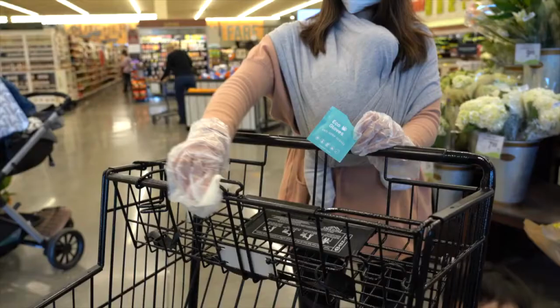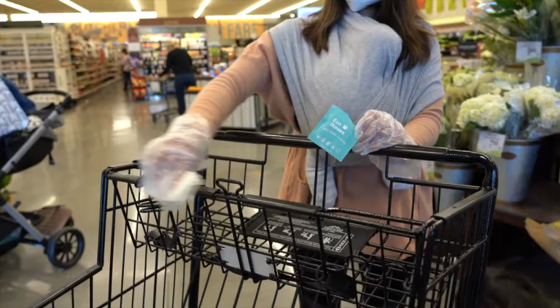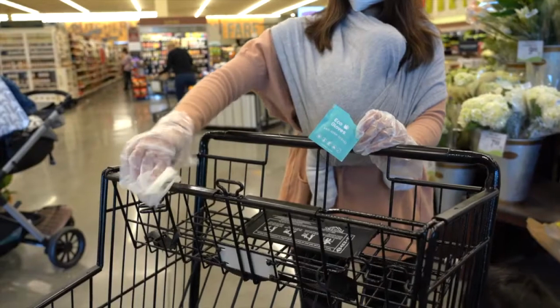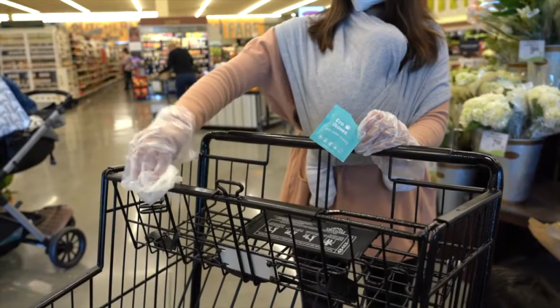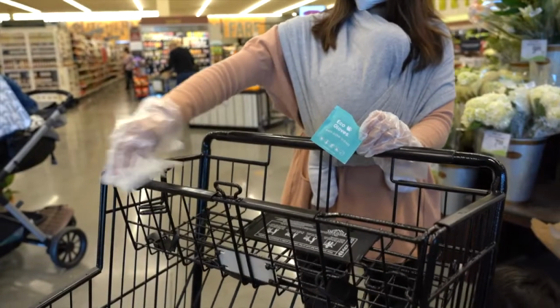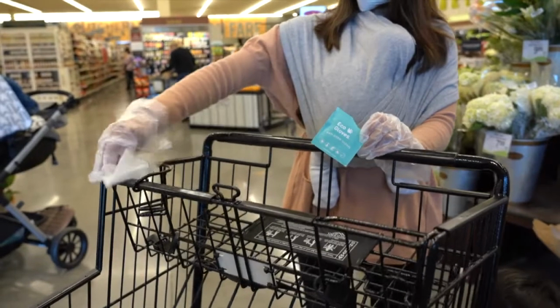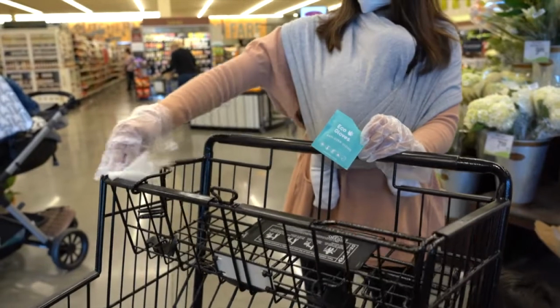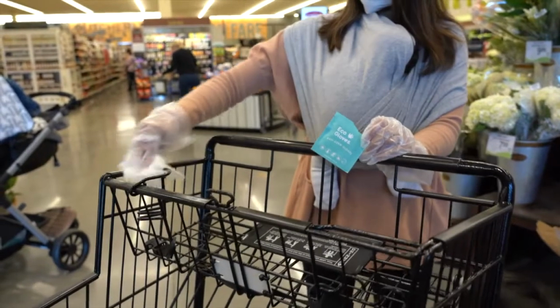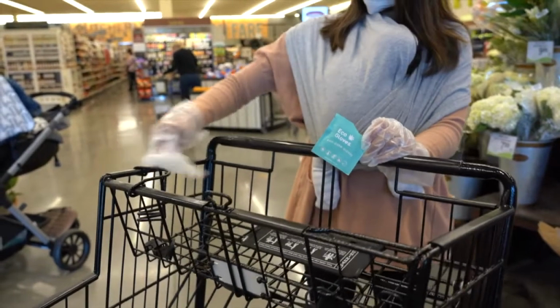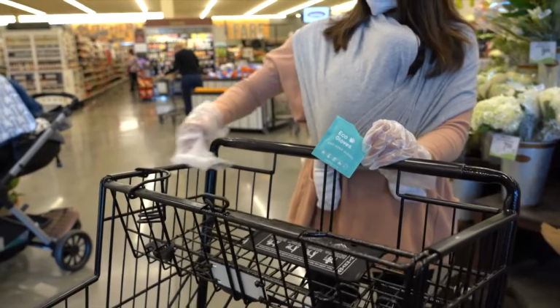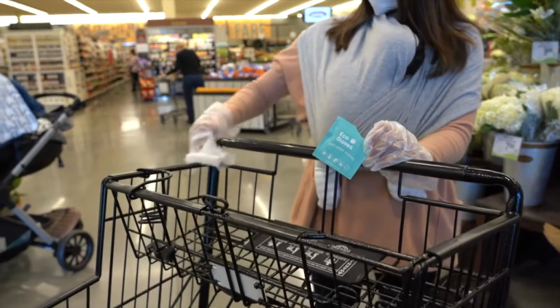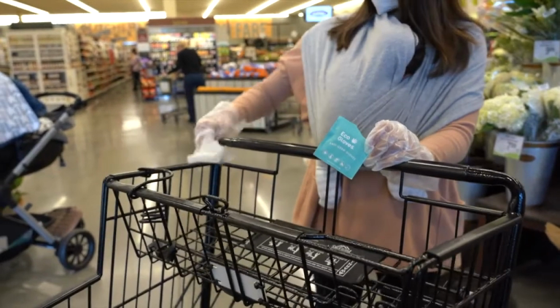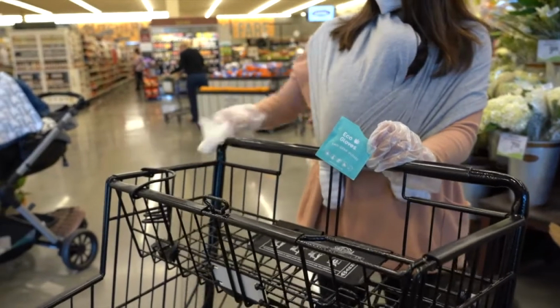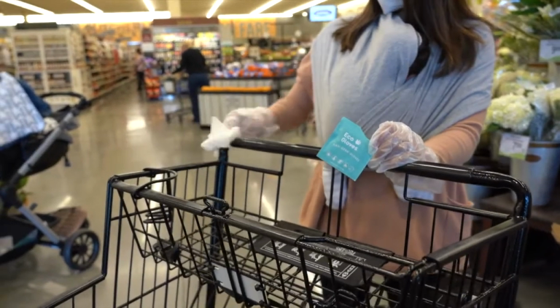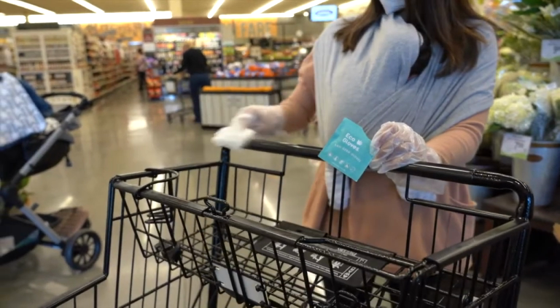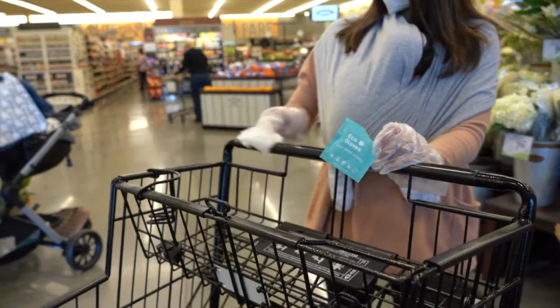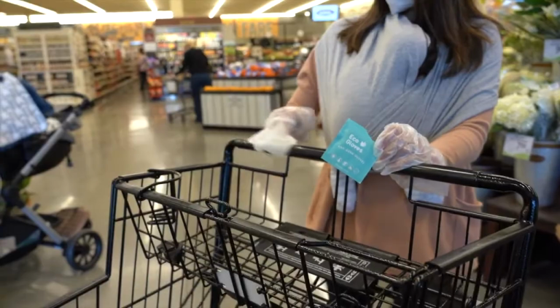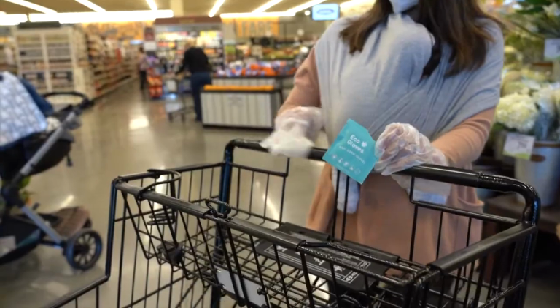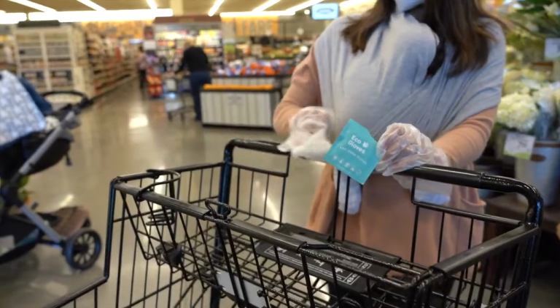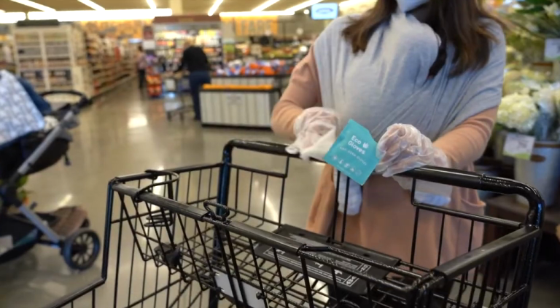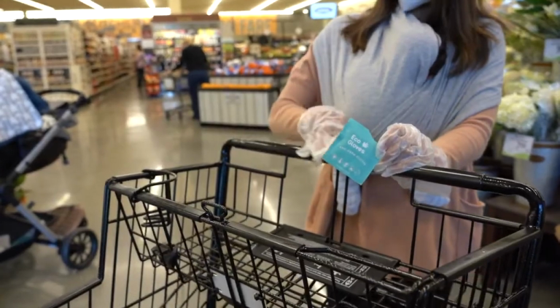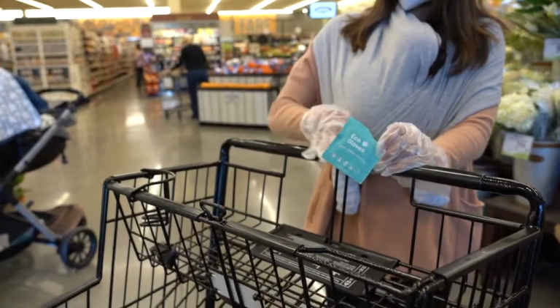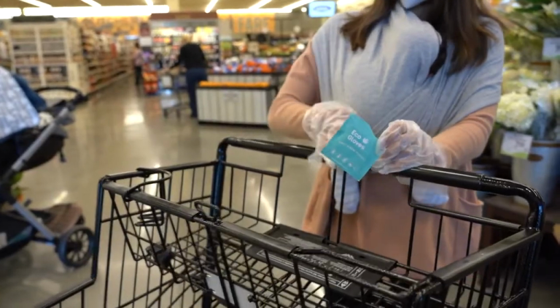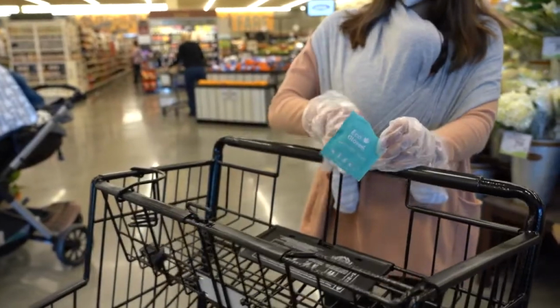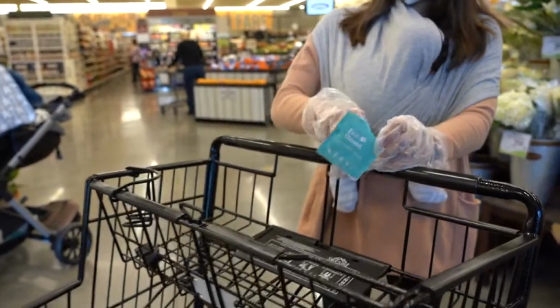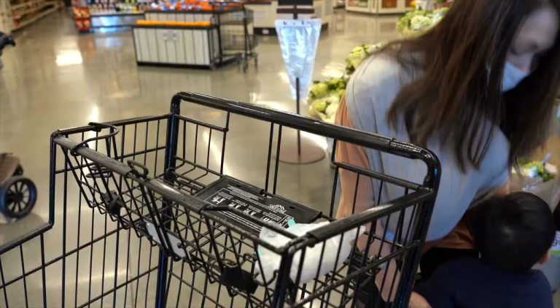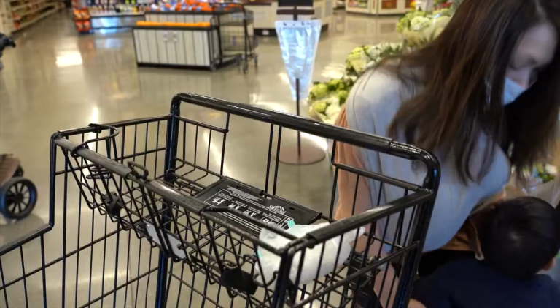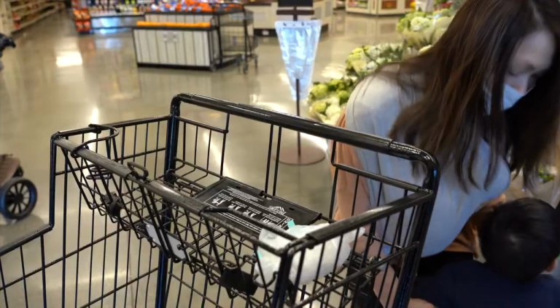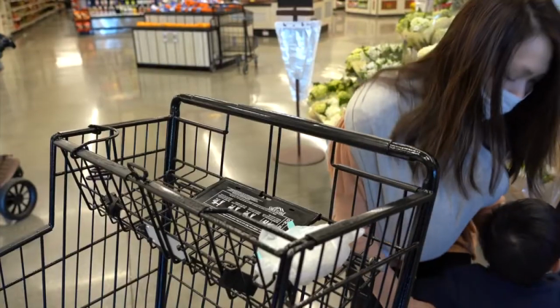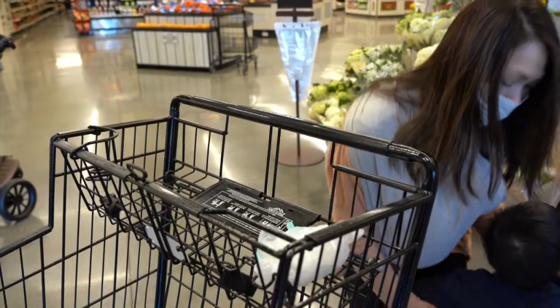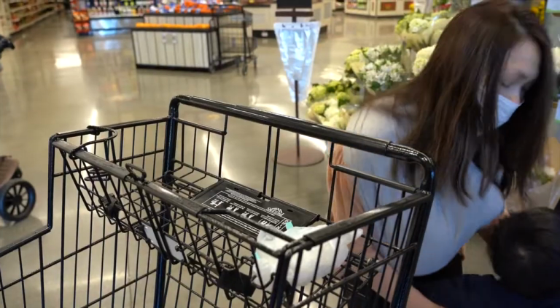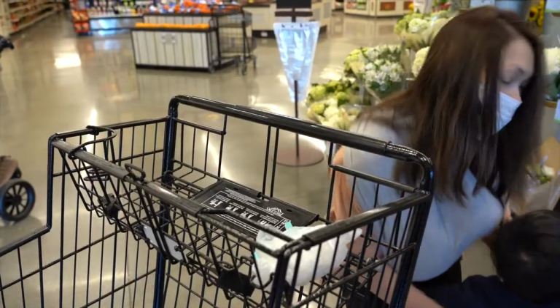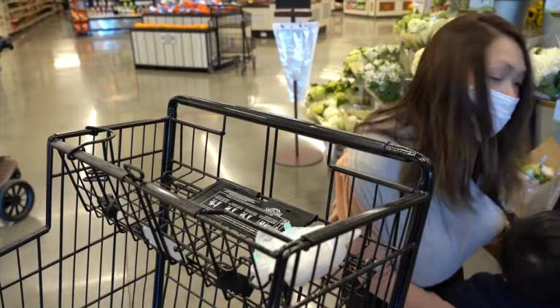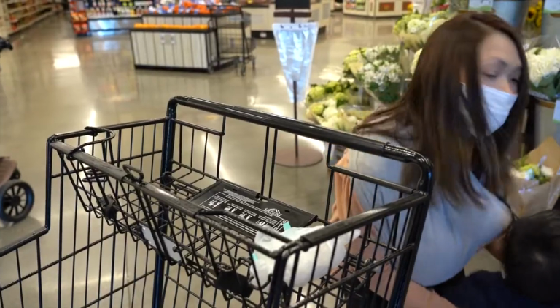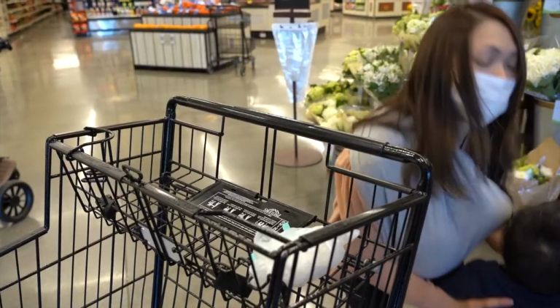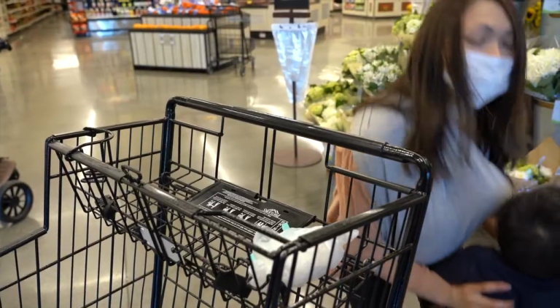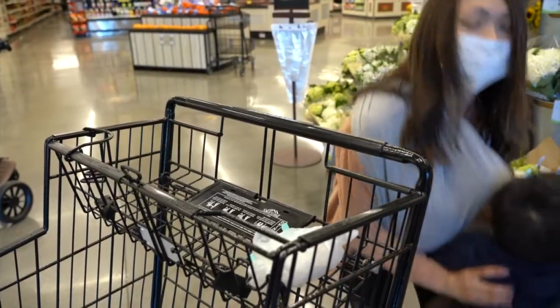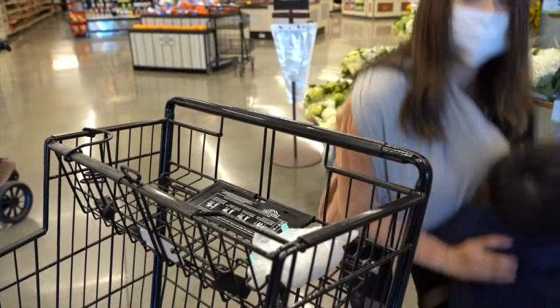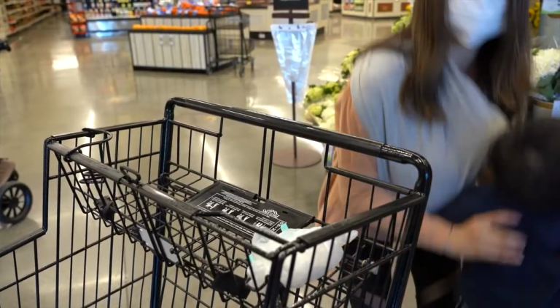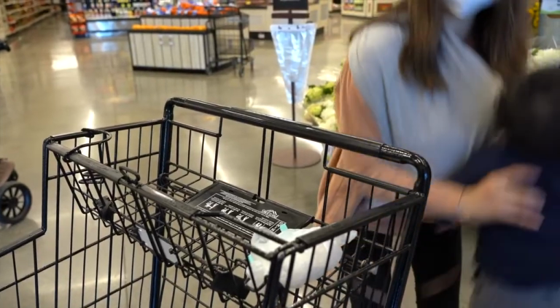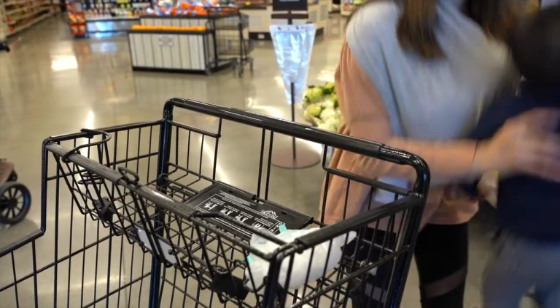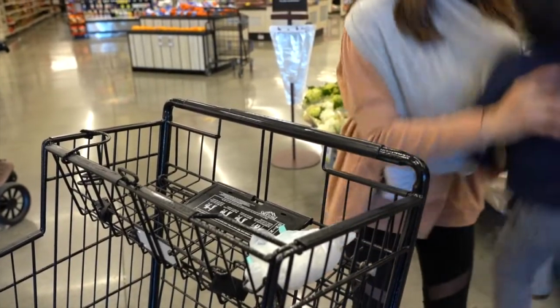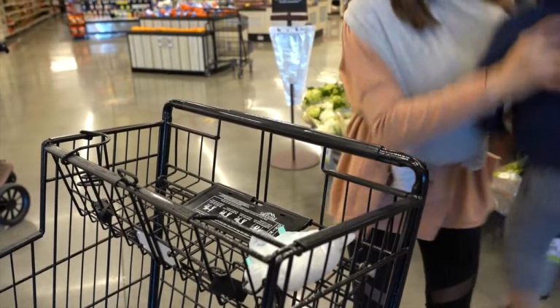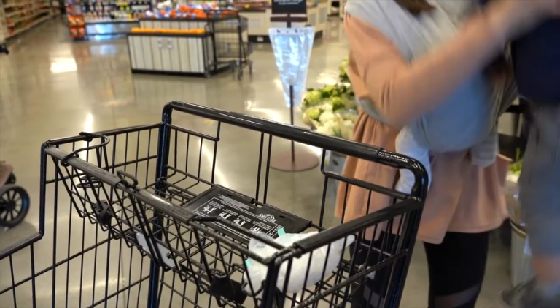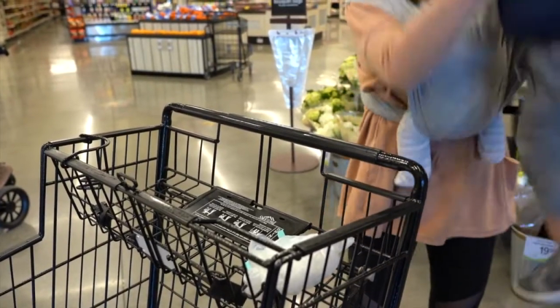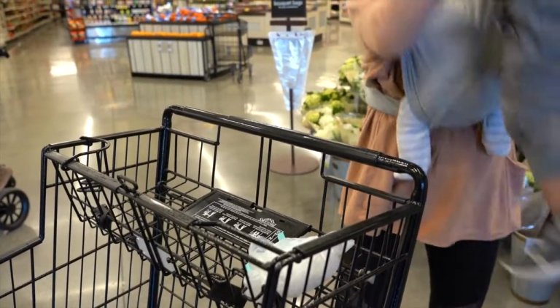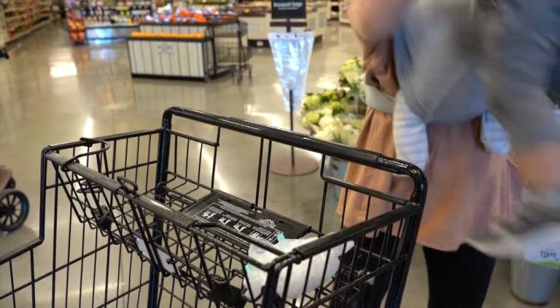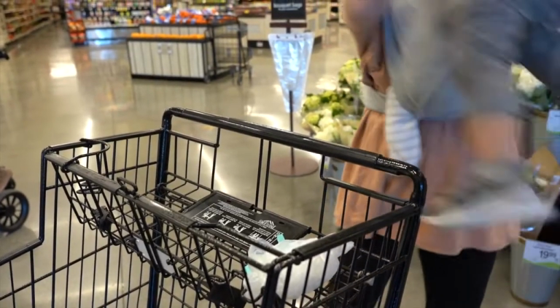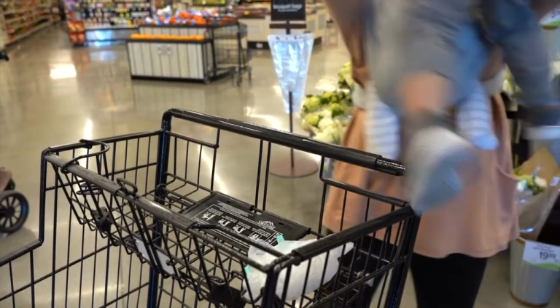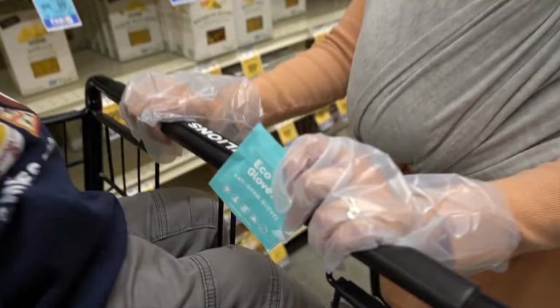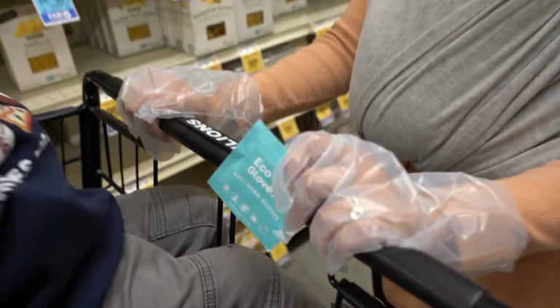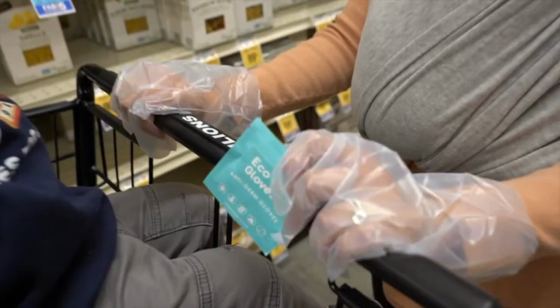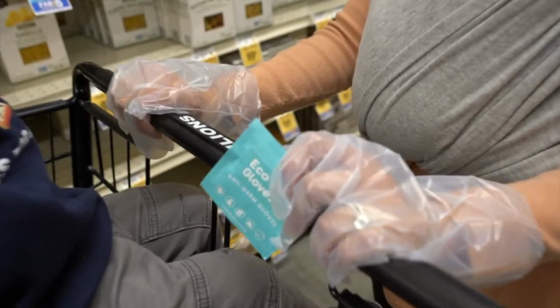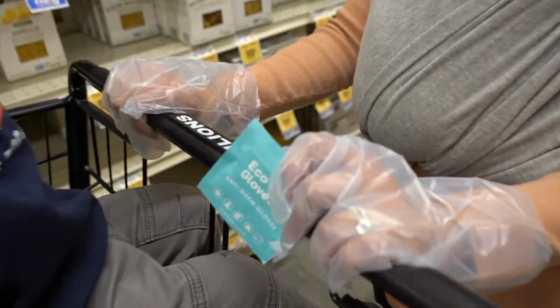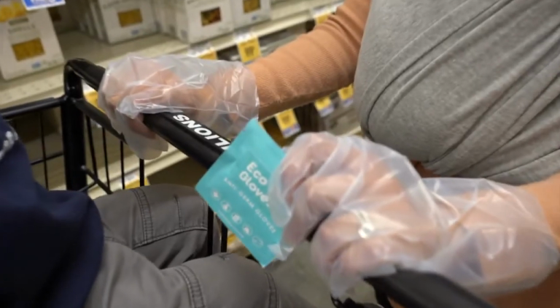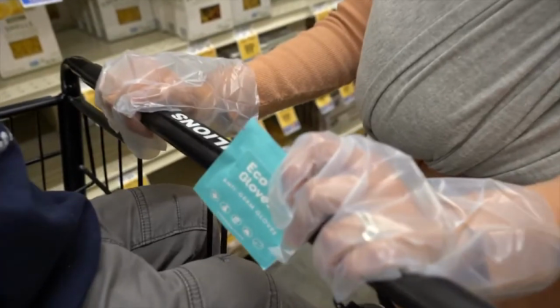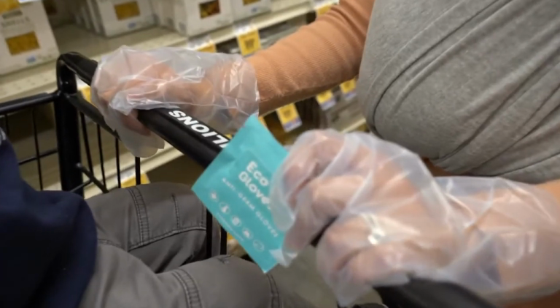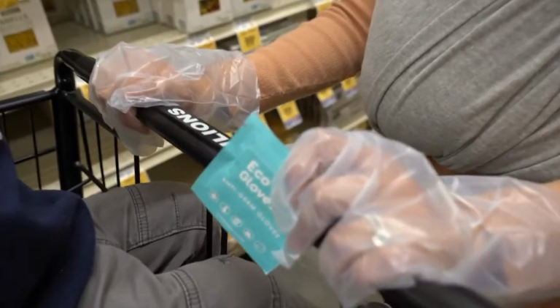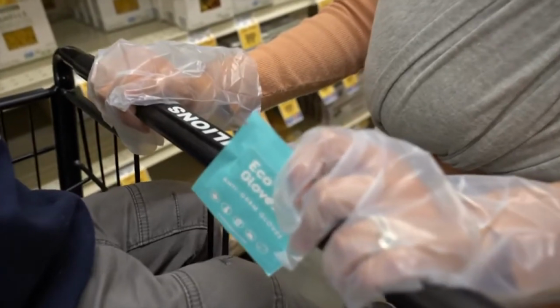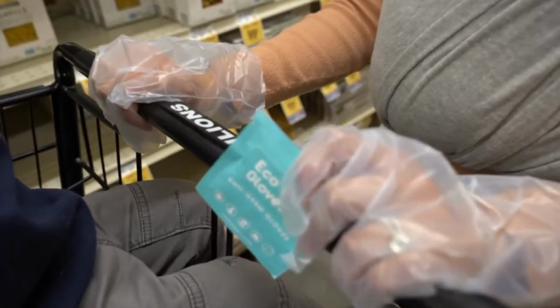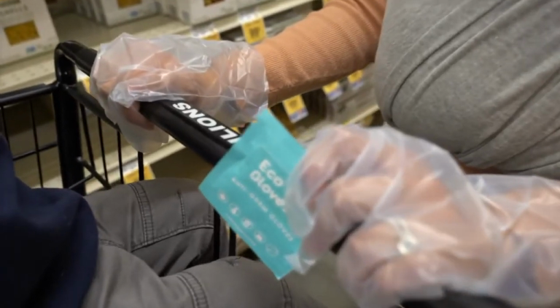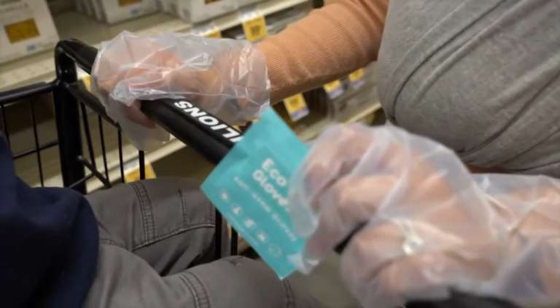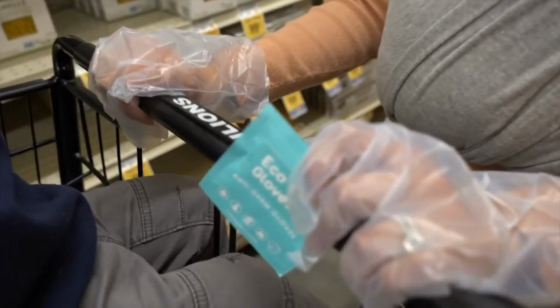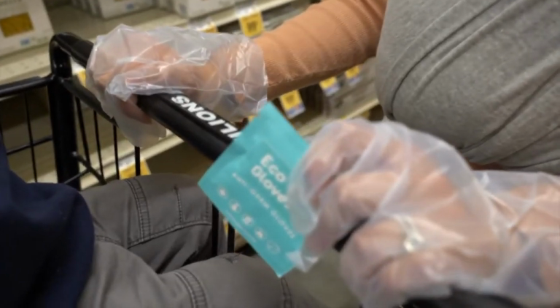There are germs and messes to be dealt with out there, but now you don't have to hold back on life when you have Eco Gloves to protect you.